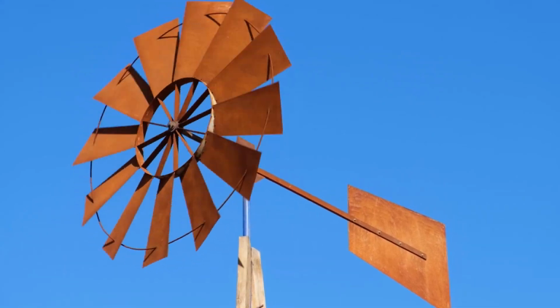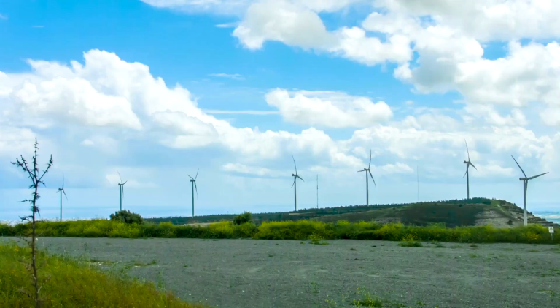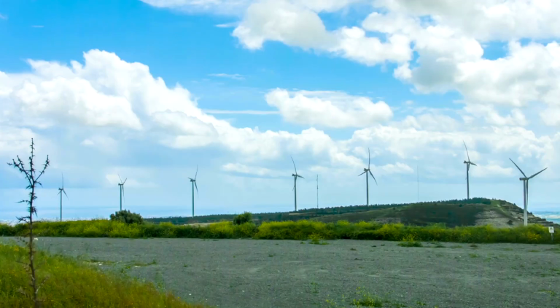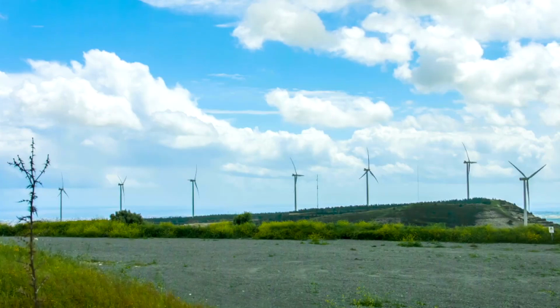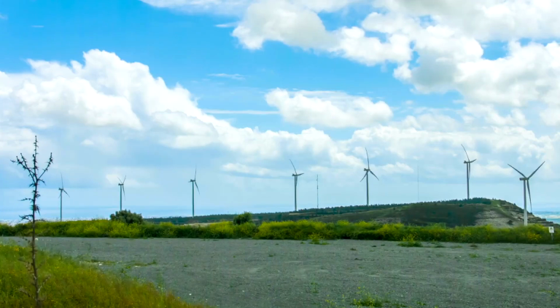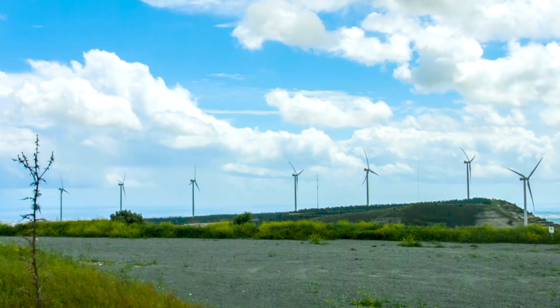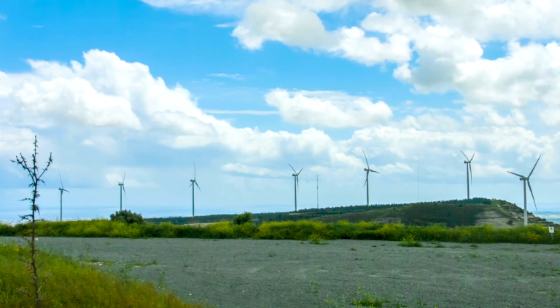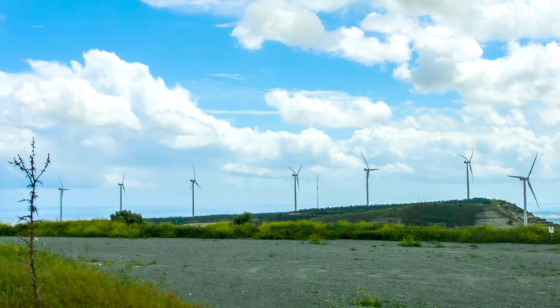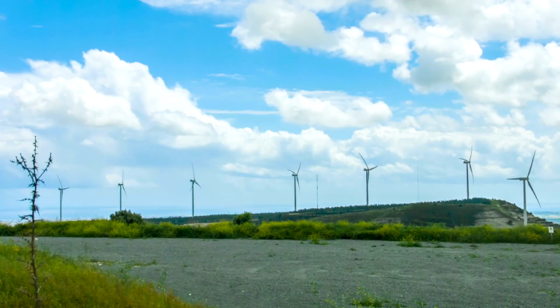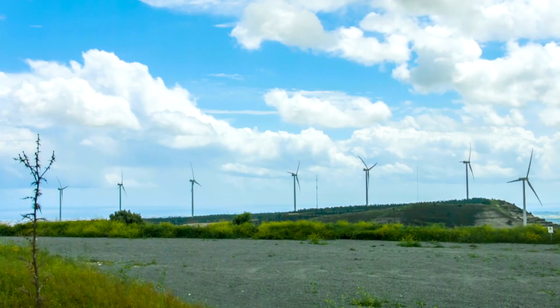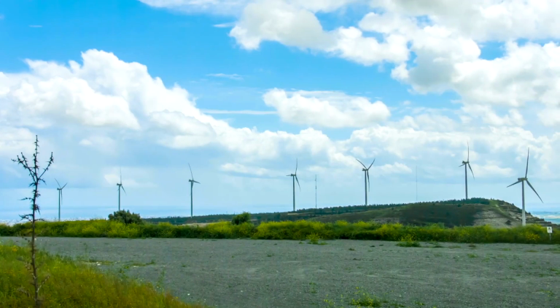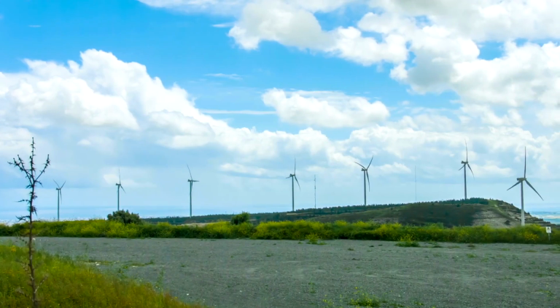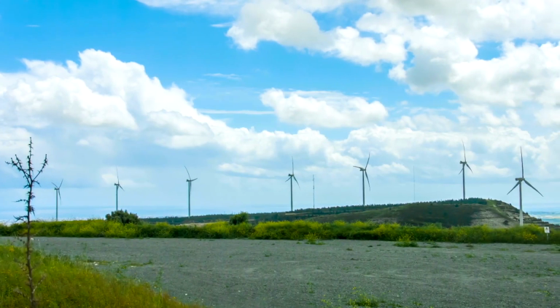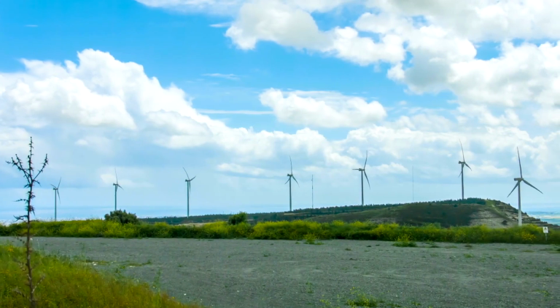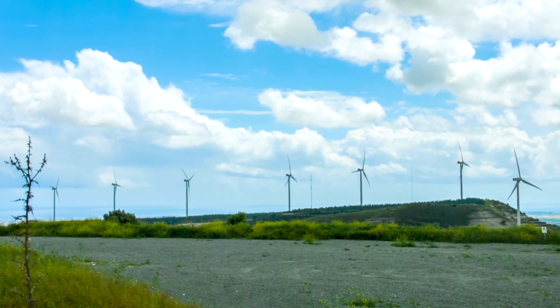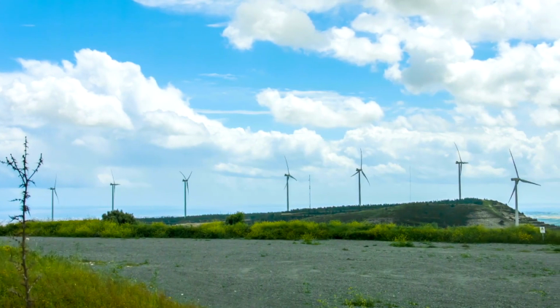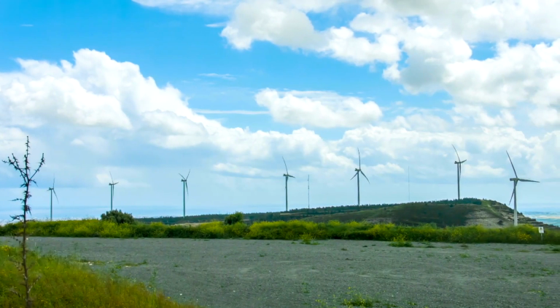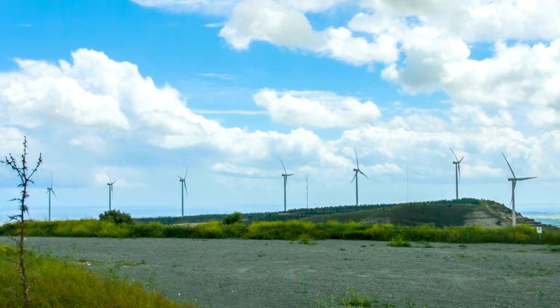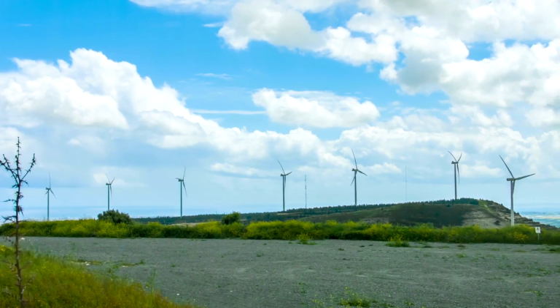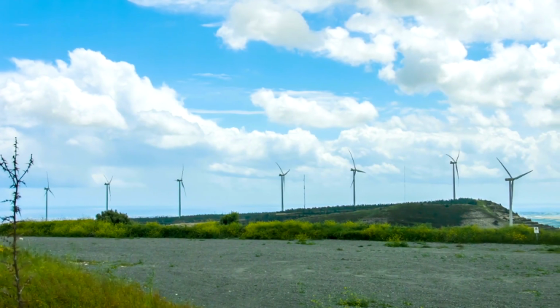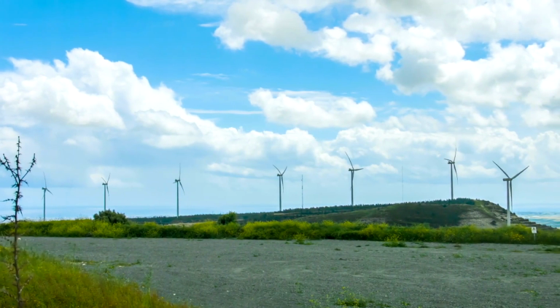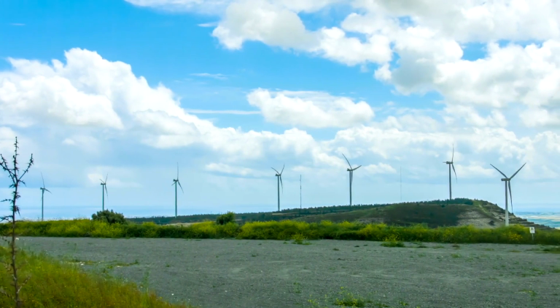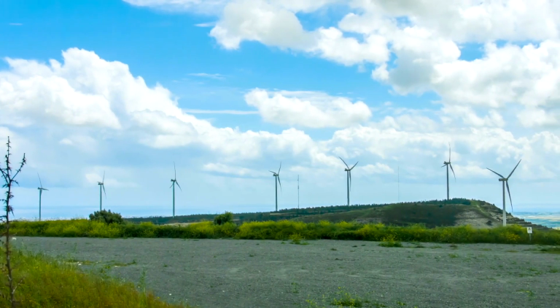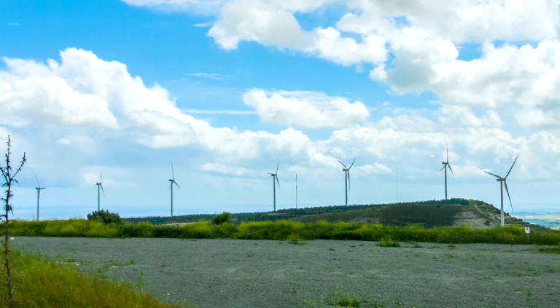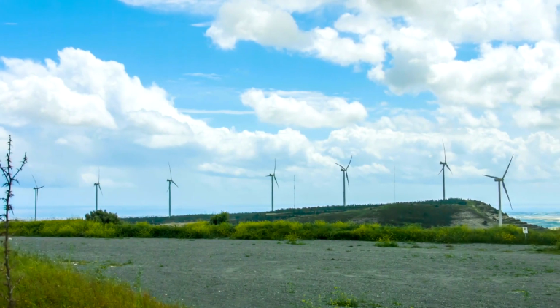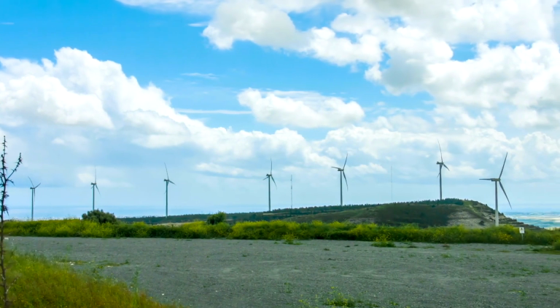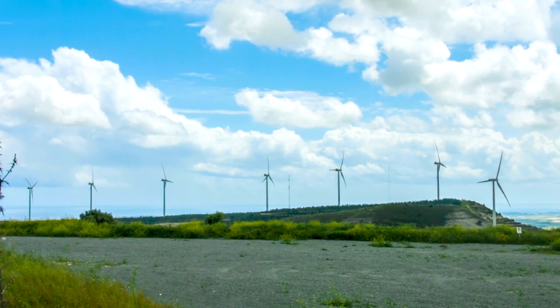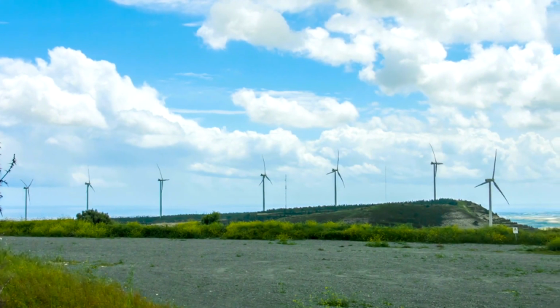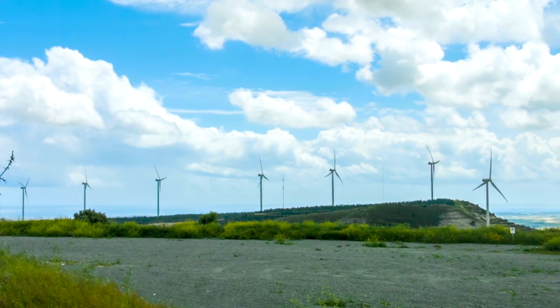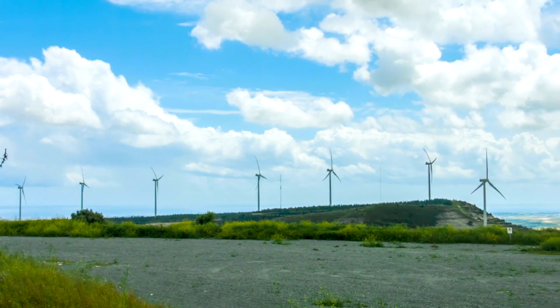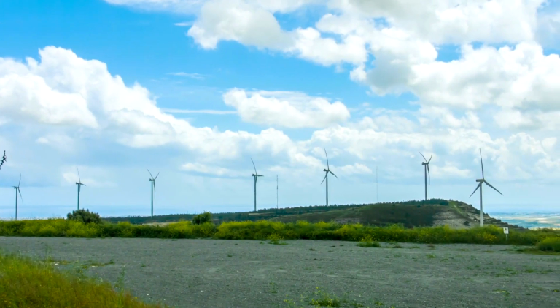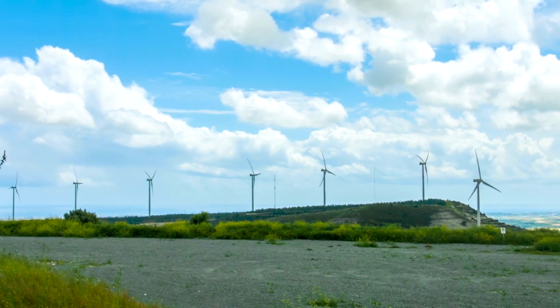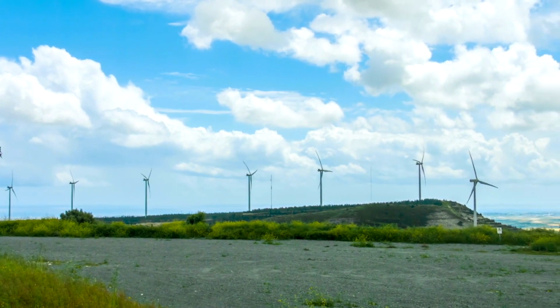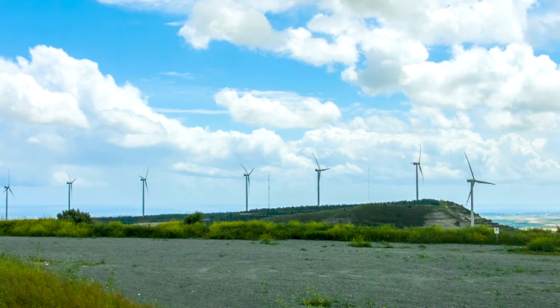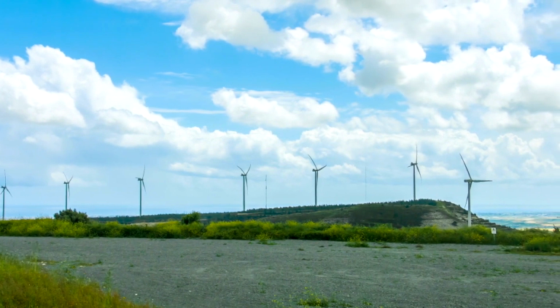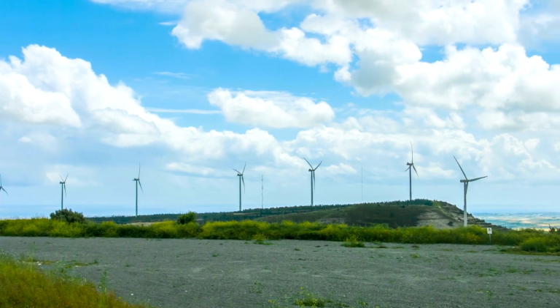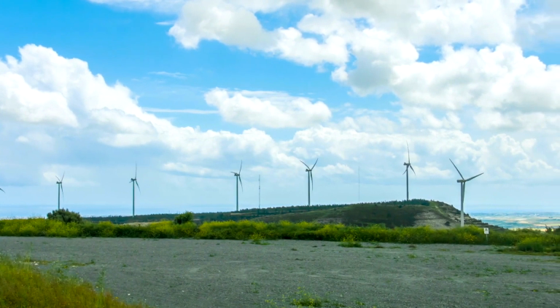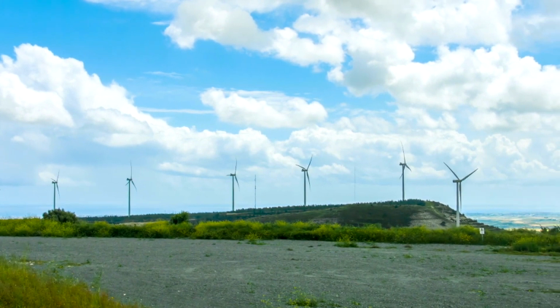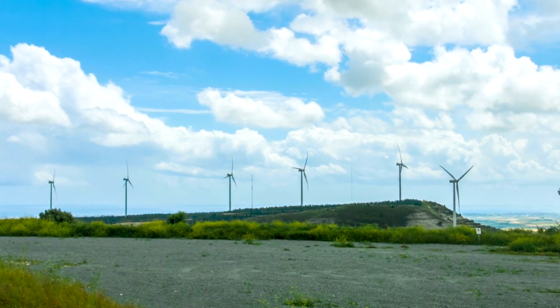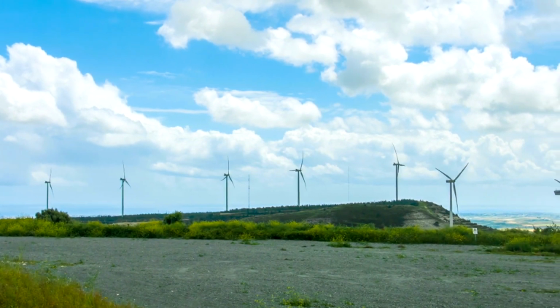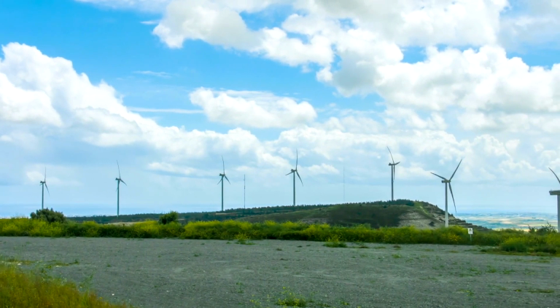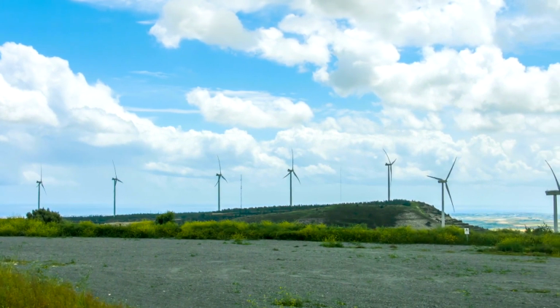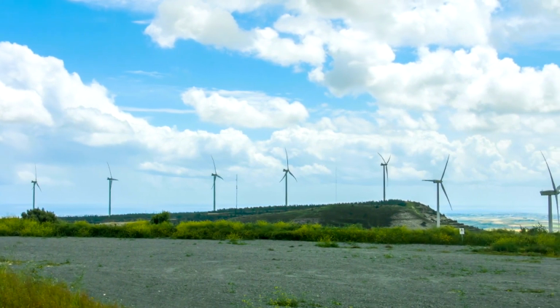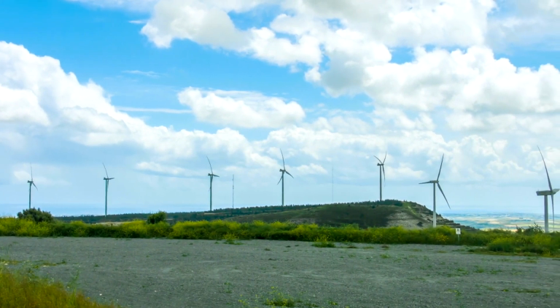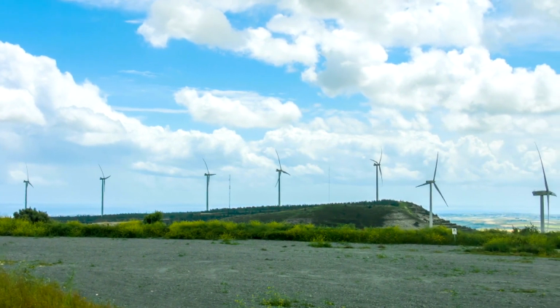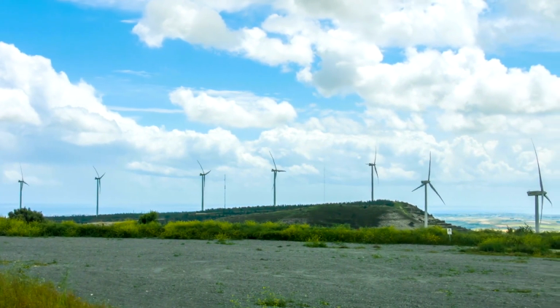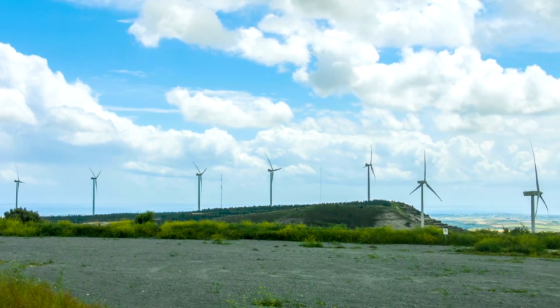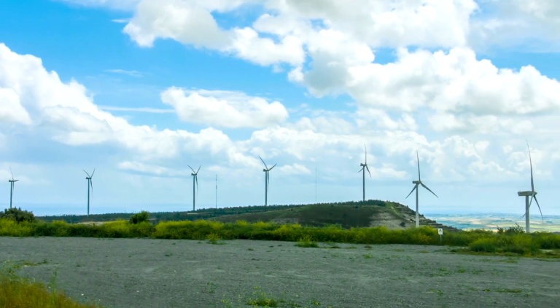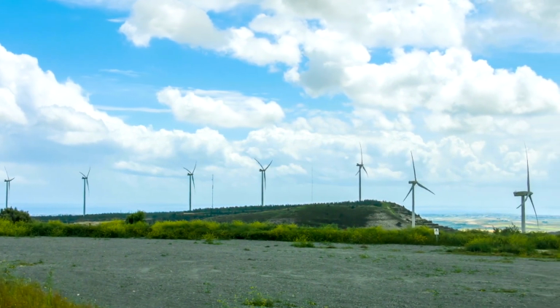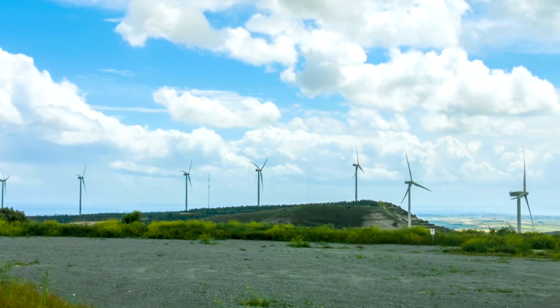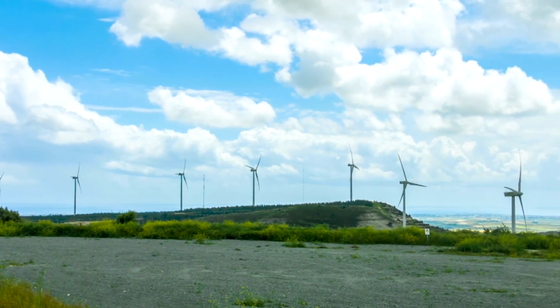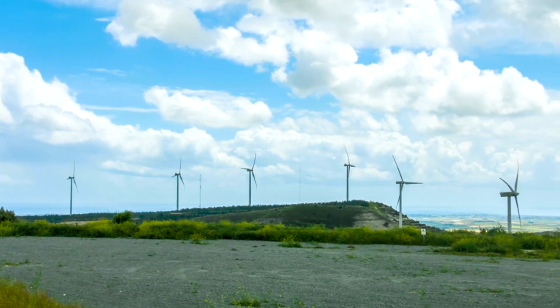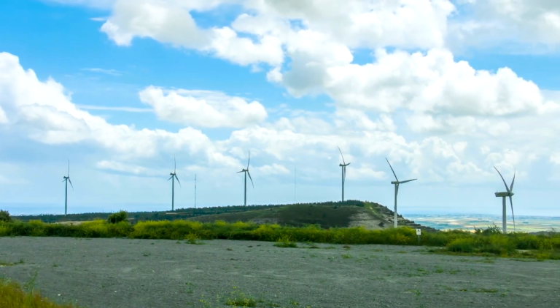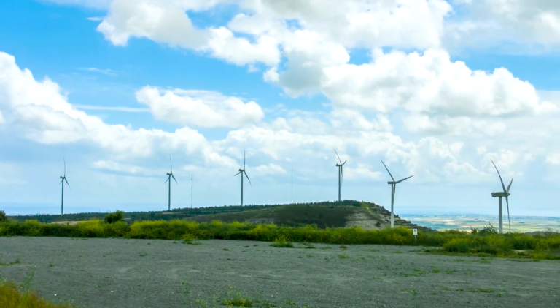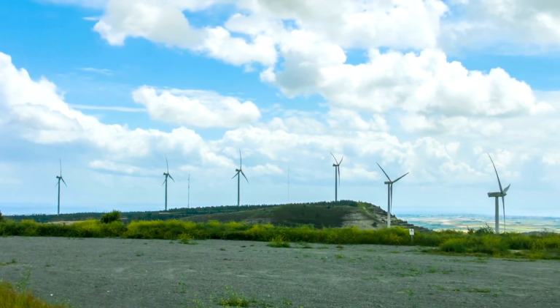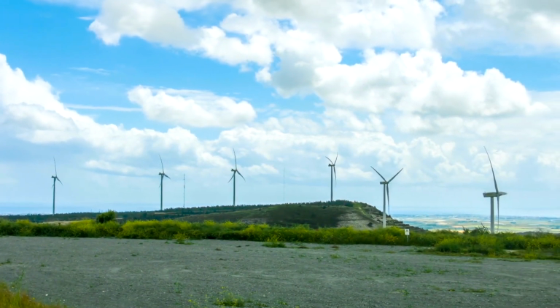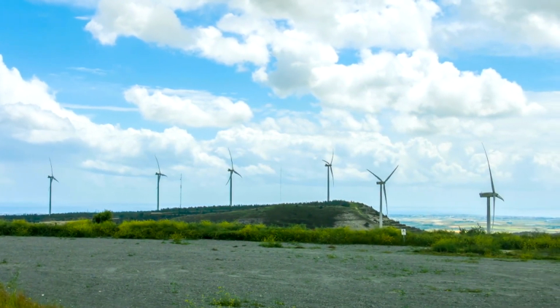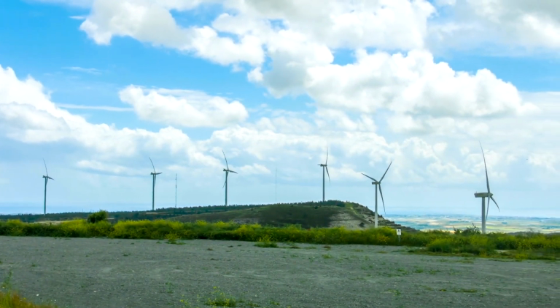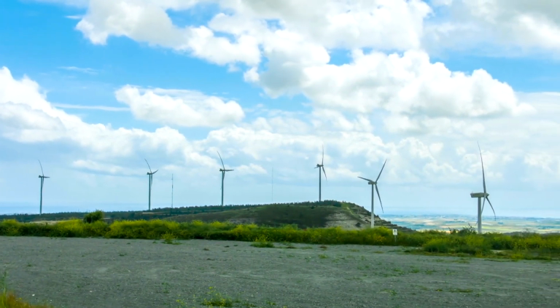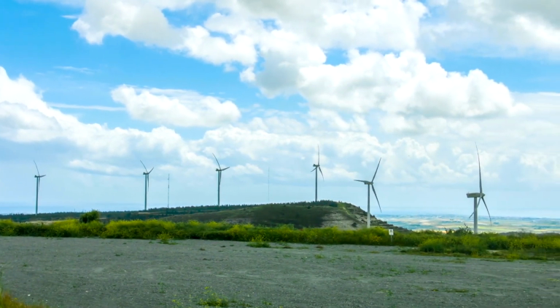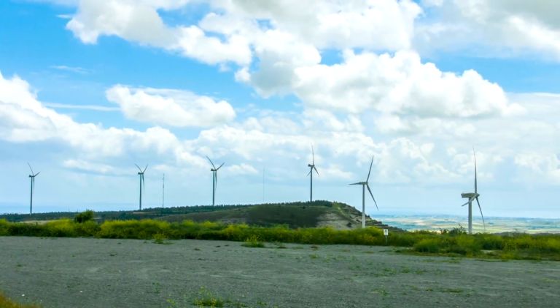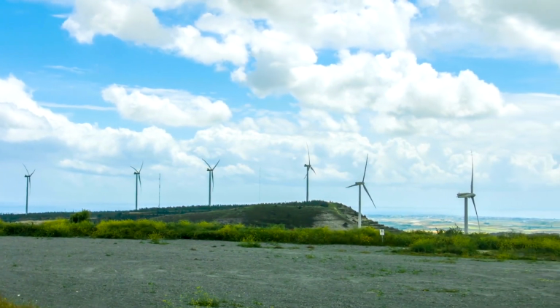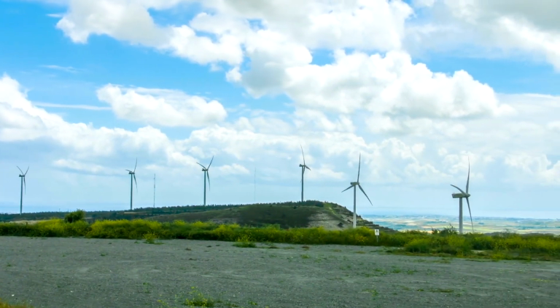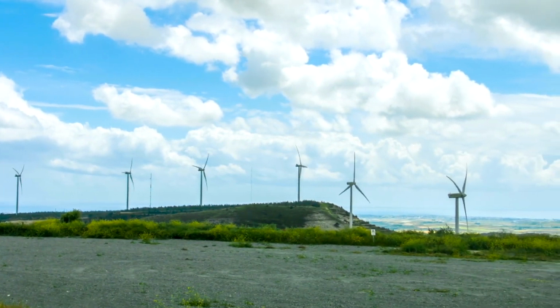Portable wind turbines are not just a technological marvel — they represent a shift towards a more sustainable and versatile future.